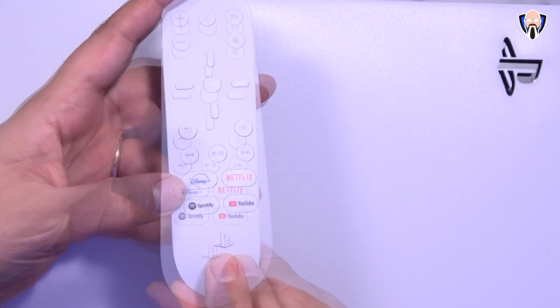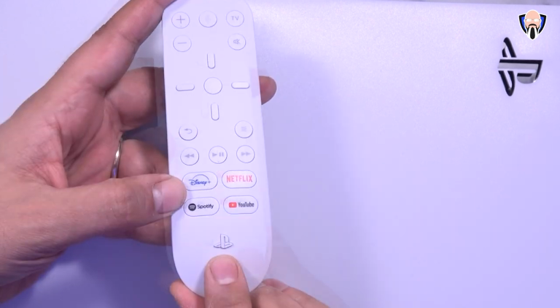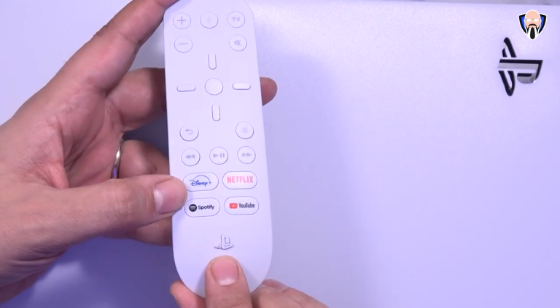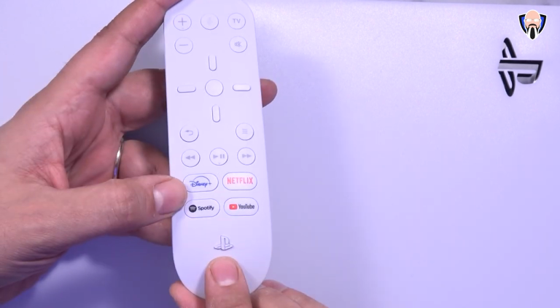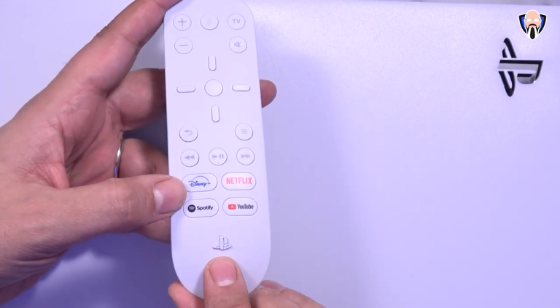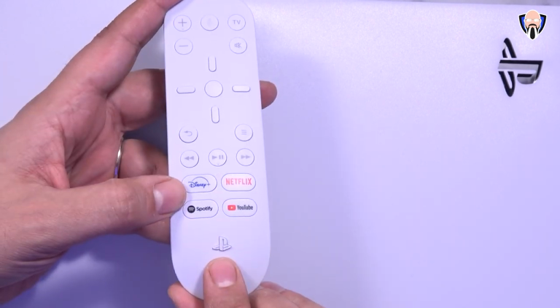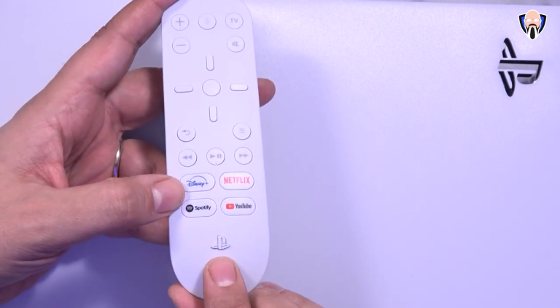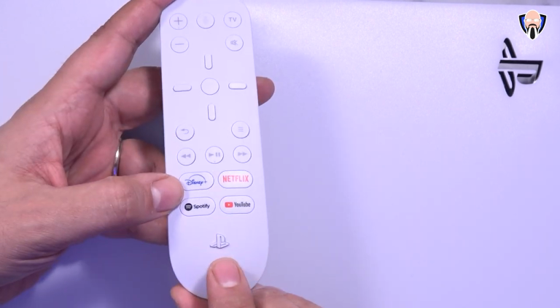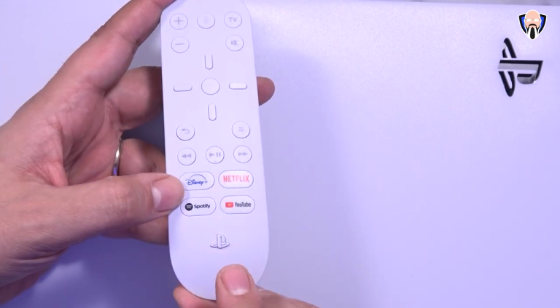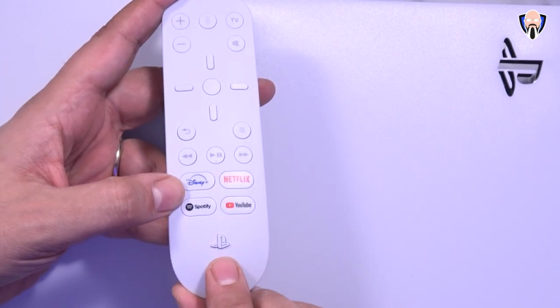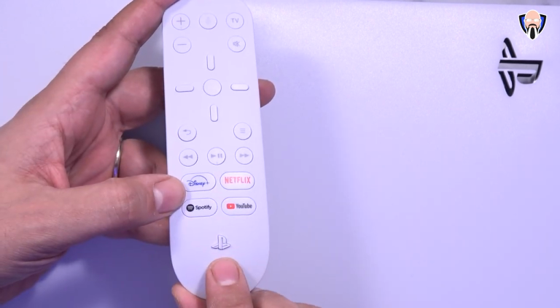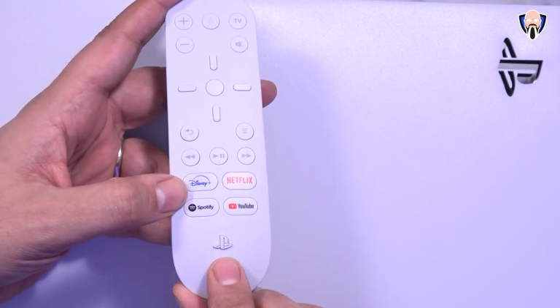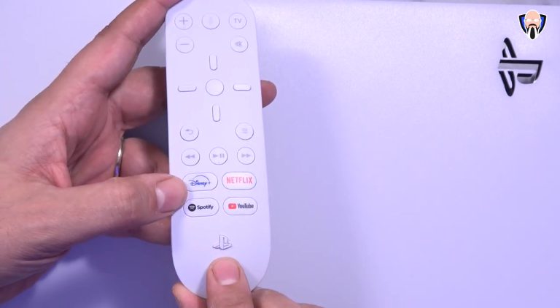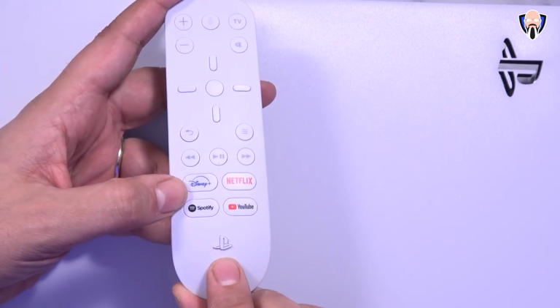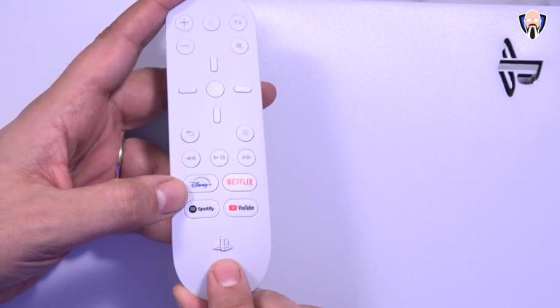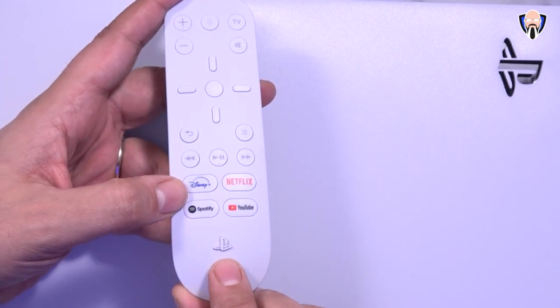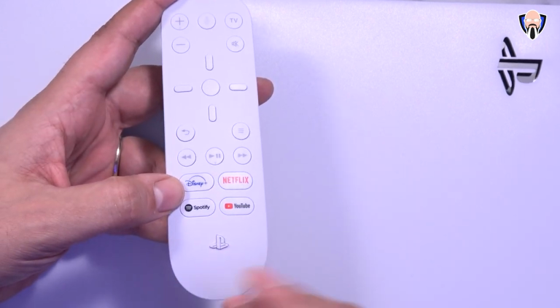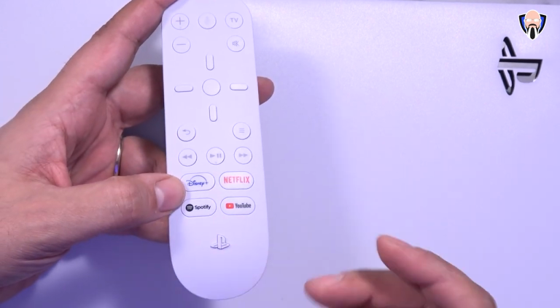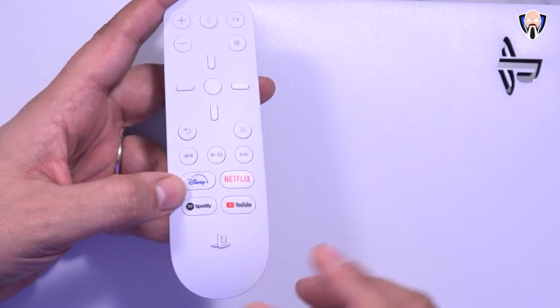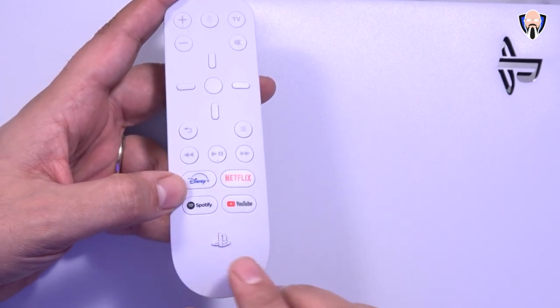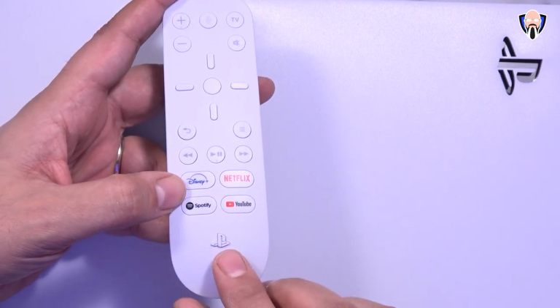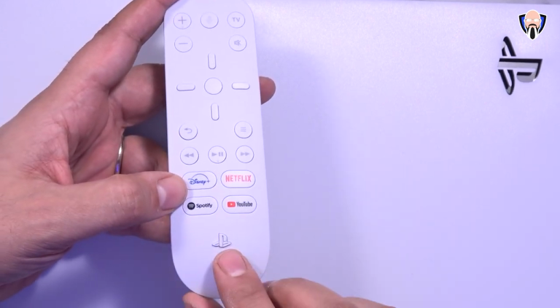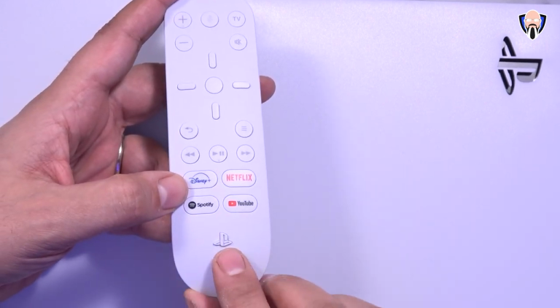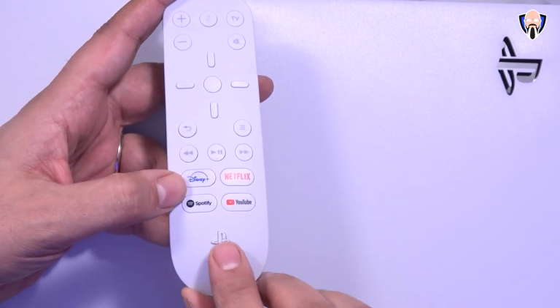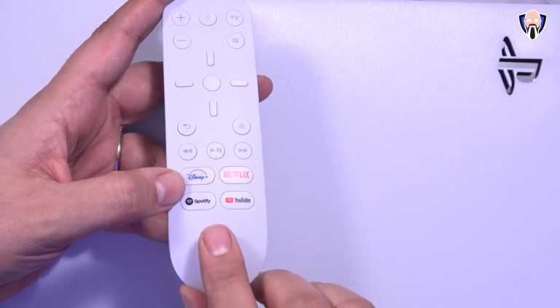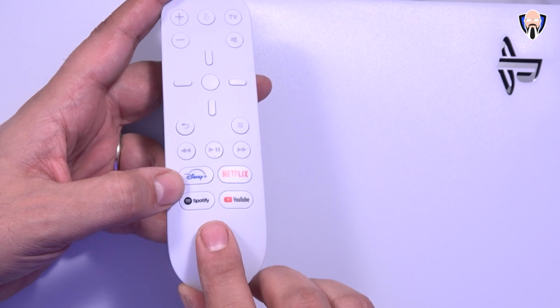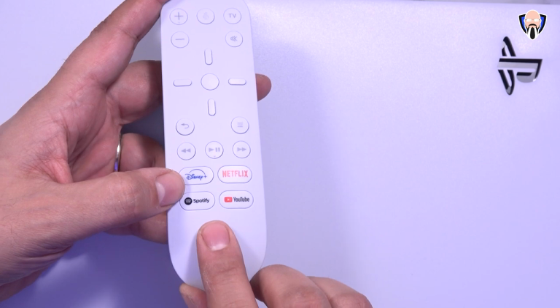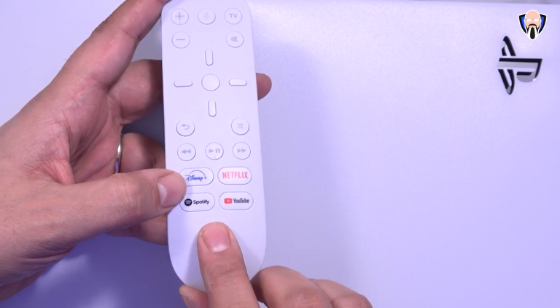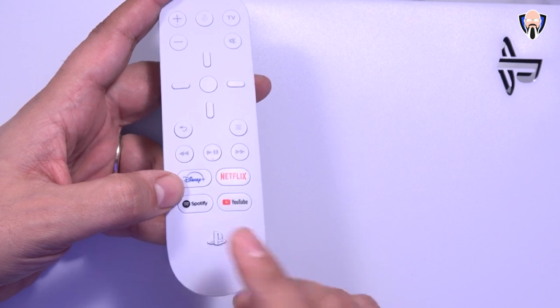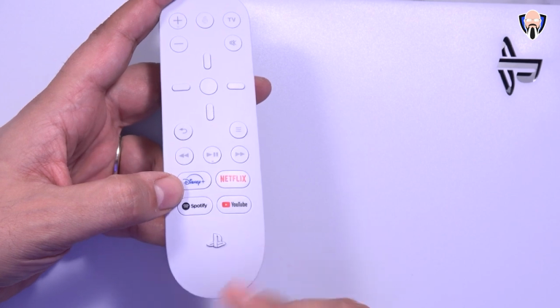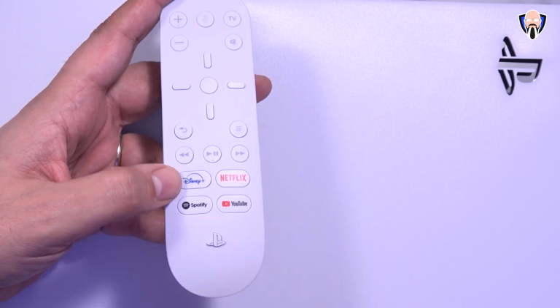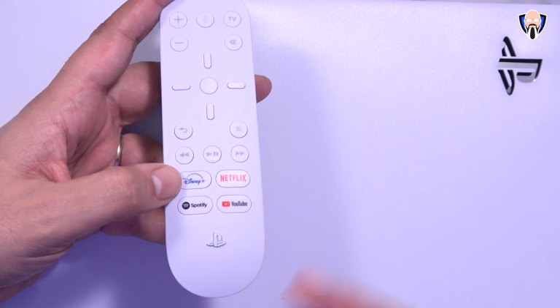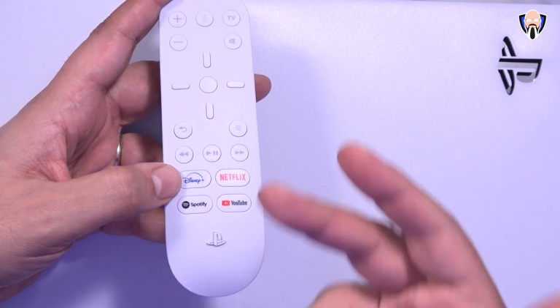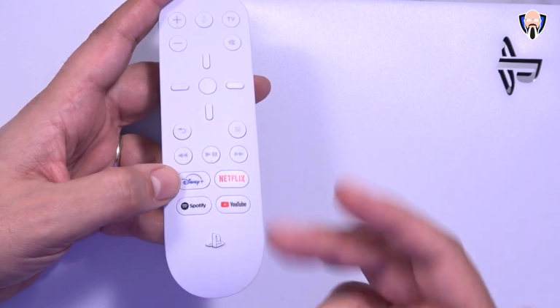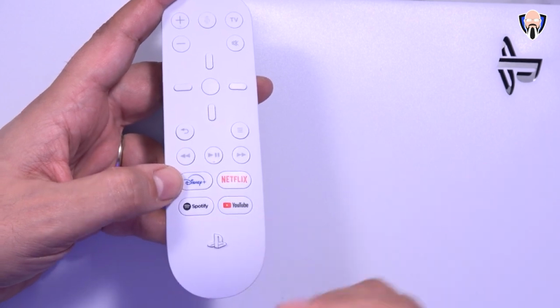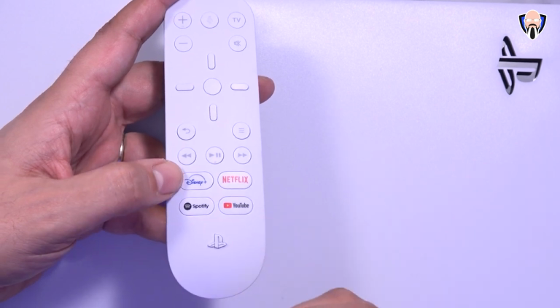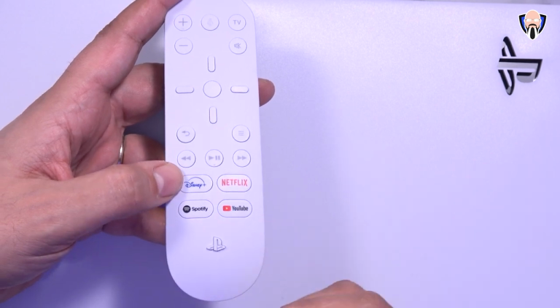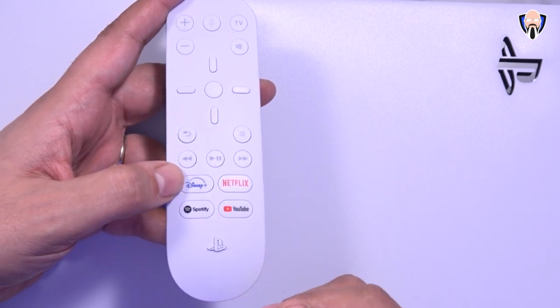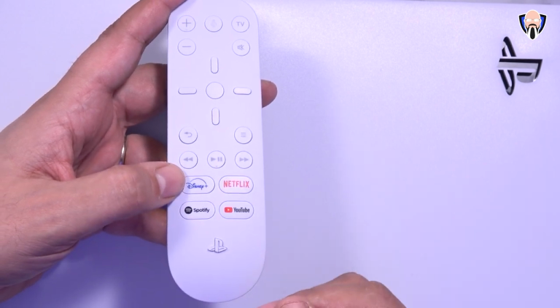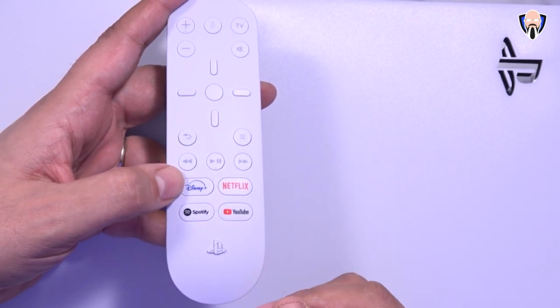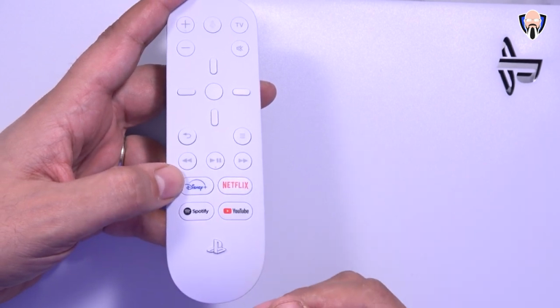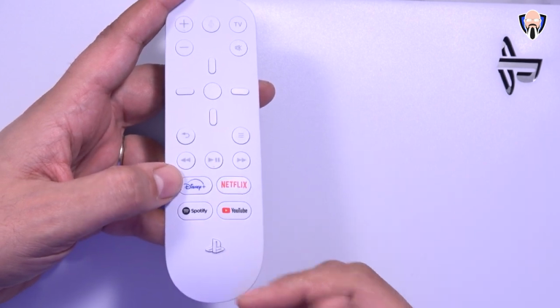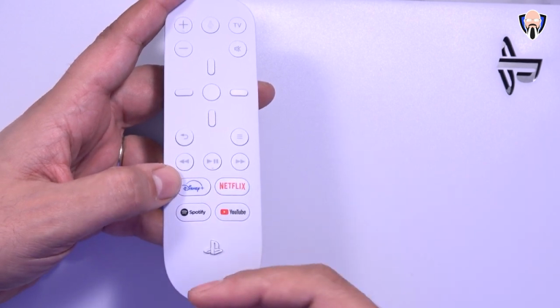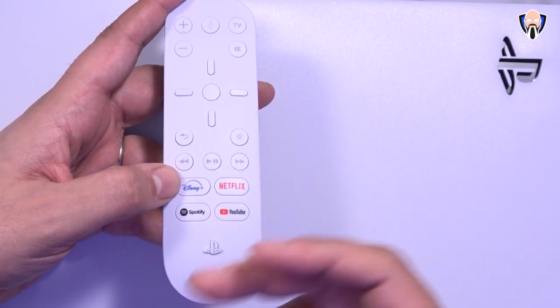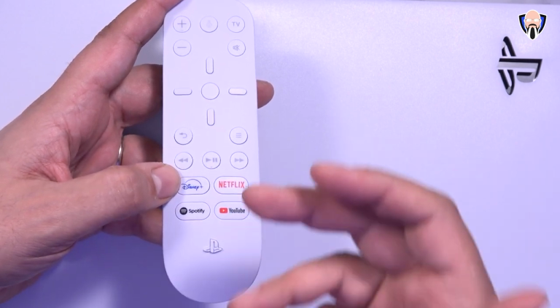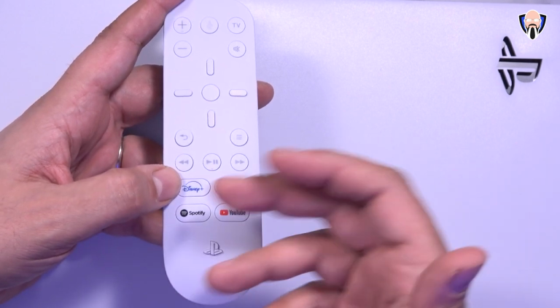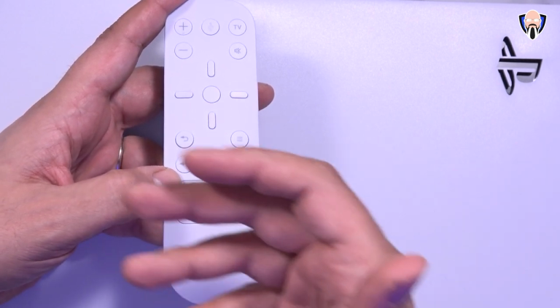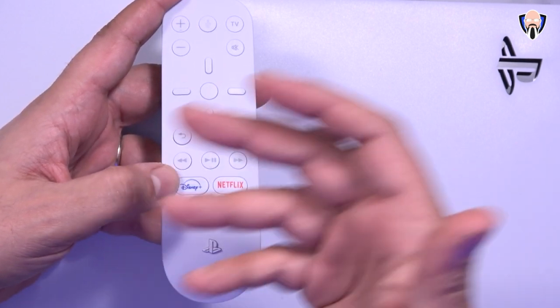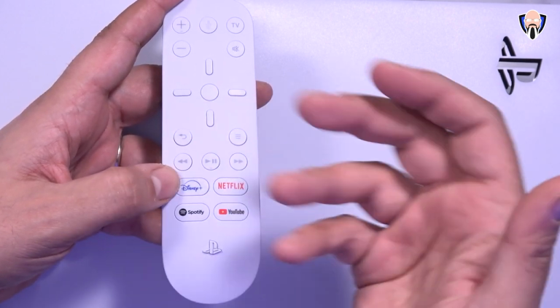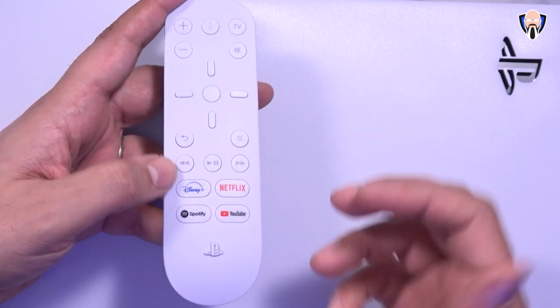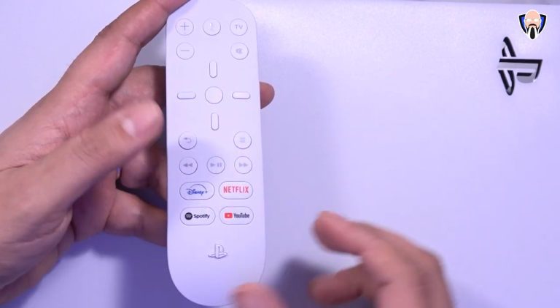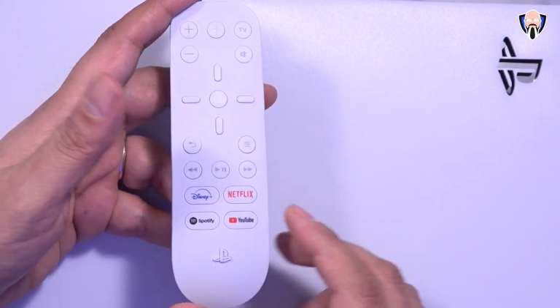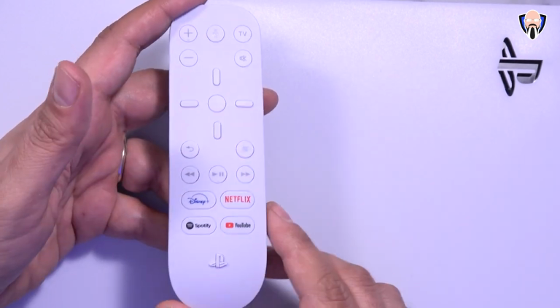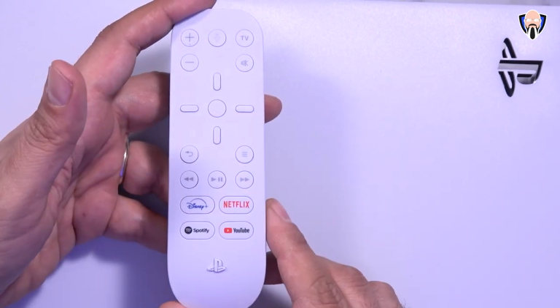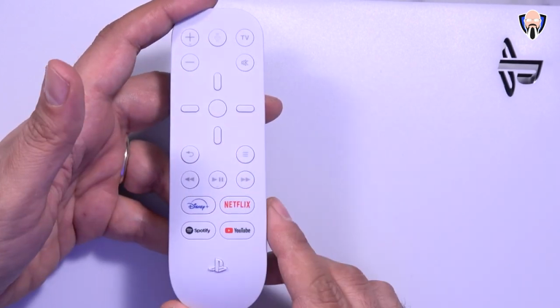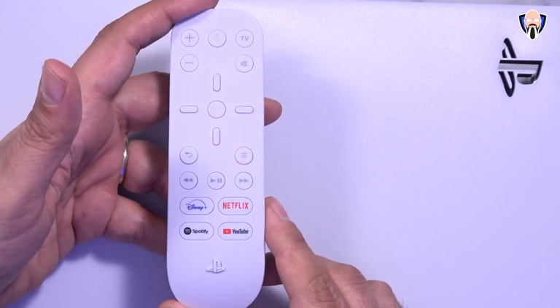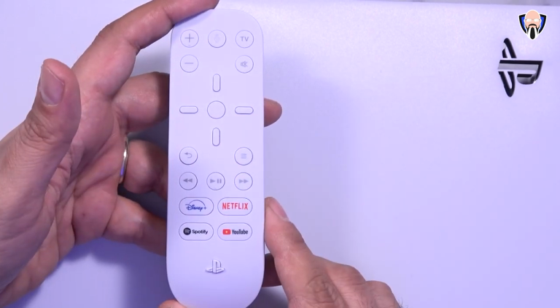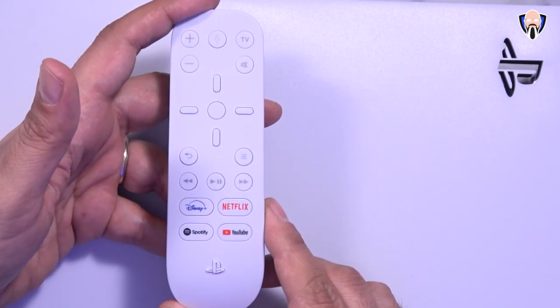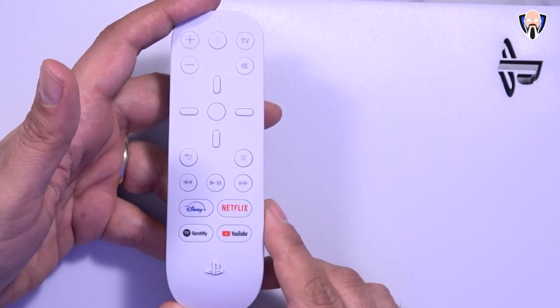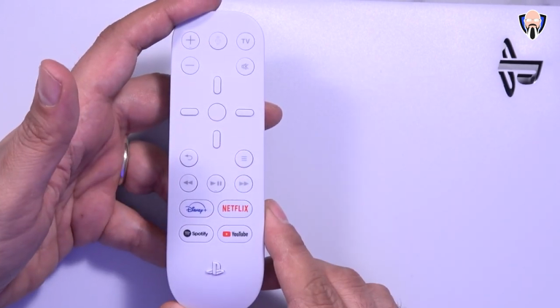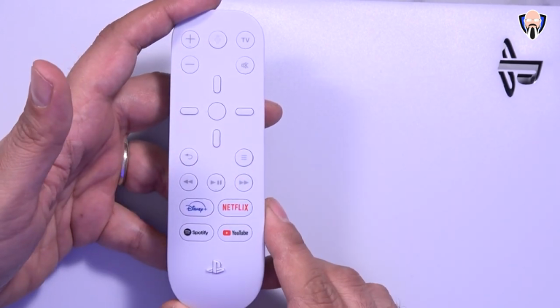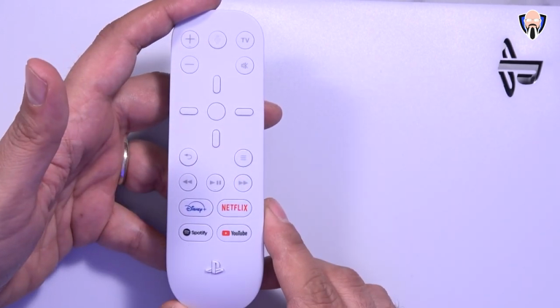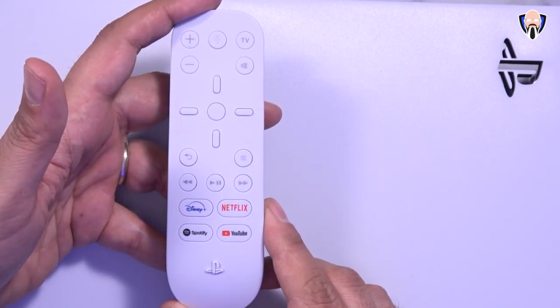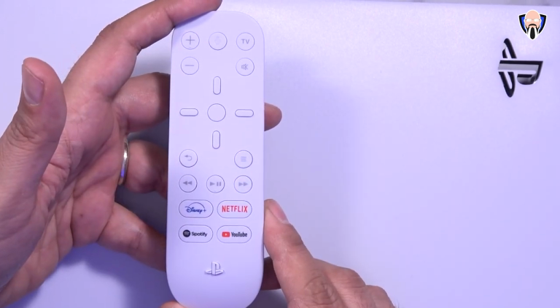The PlayStation button on the bottom is the same button we have on the controller, so pressing it will take us to the home menu, and from there we can navigate the rest of the system.